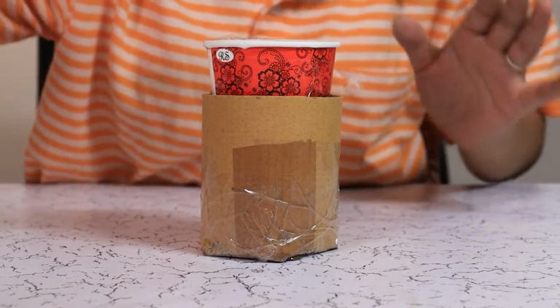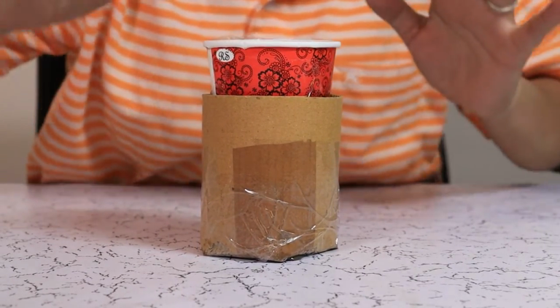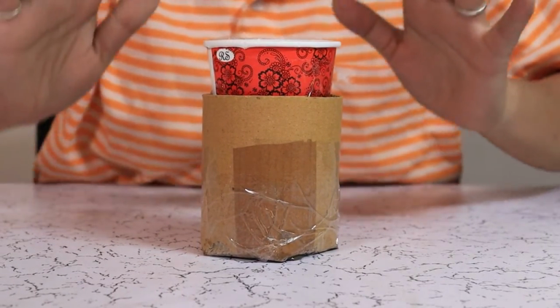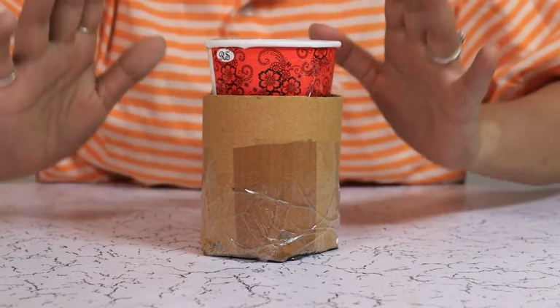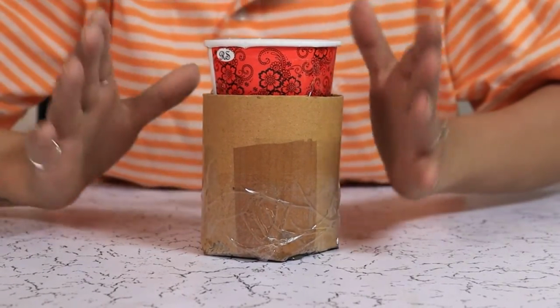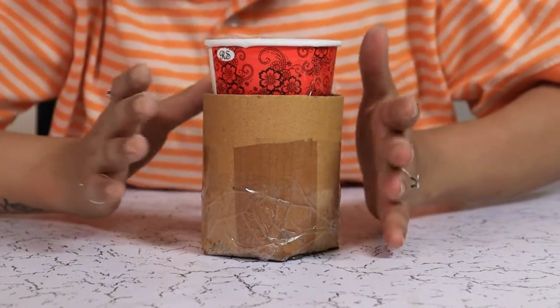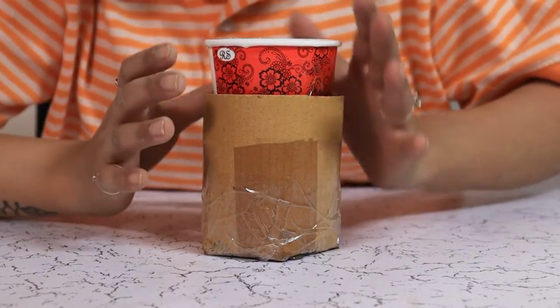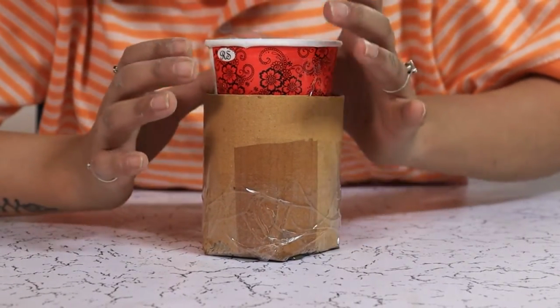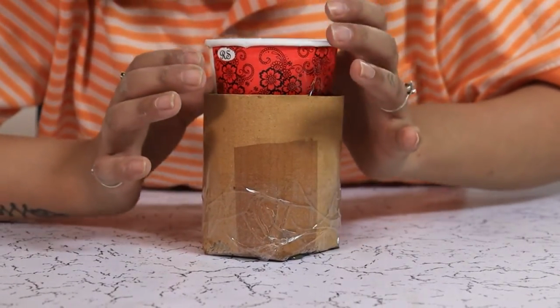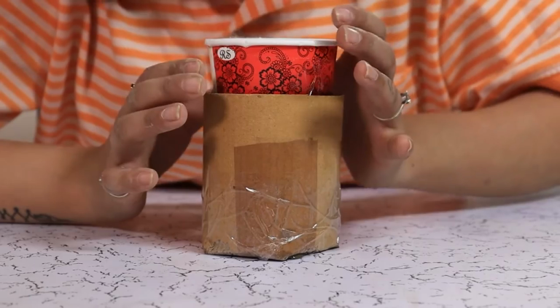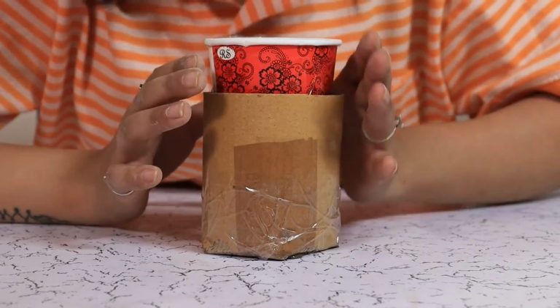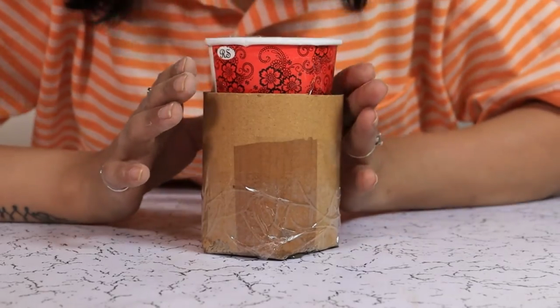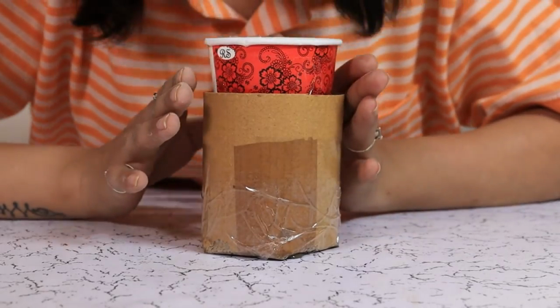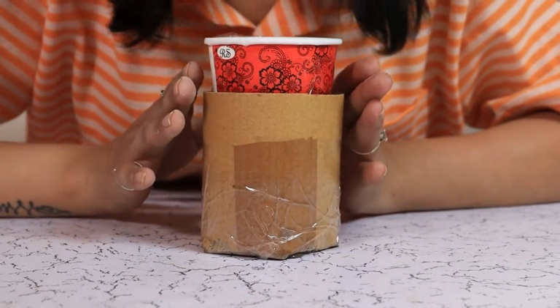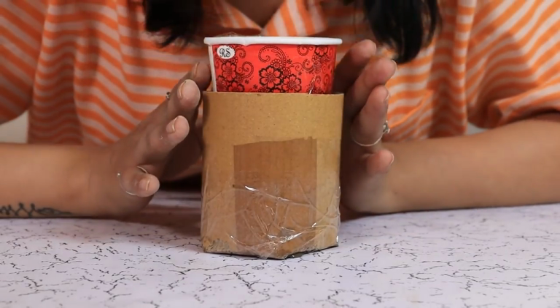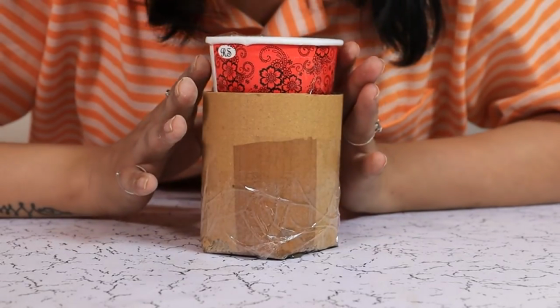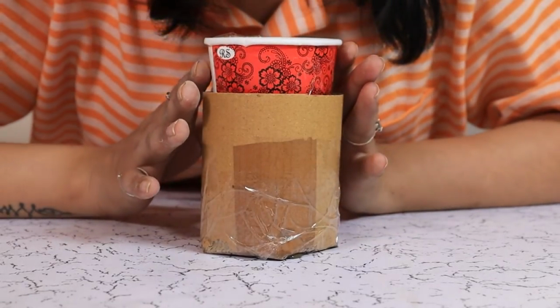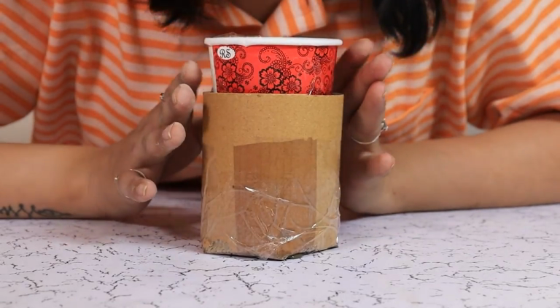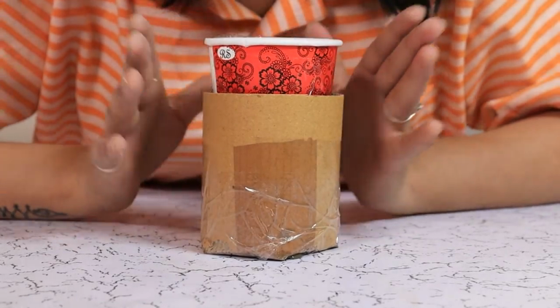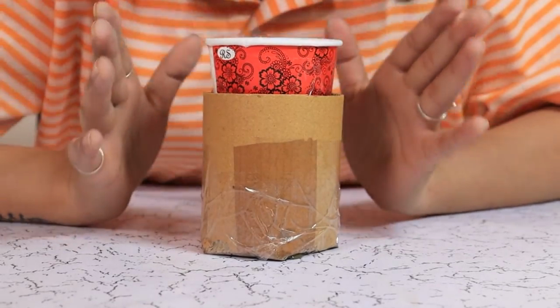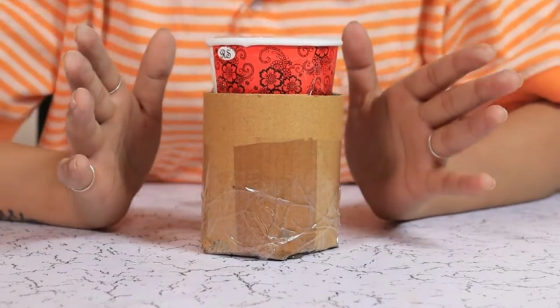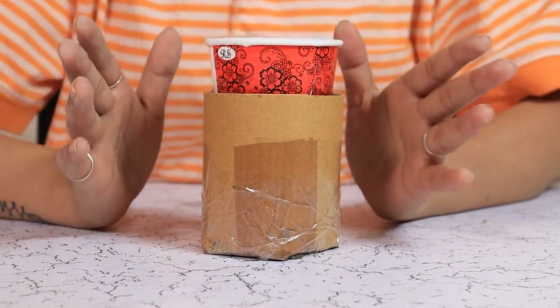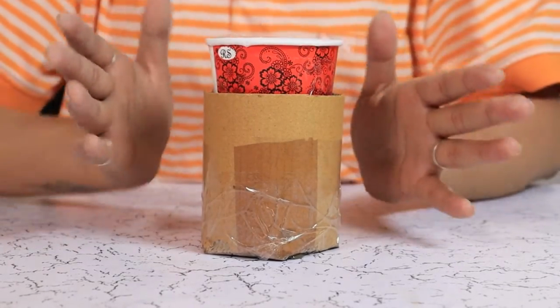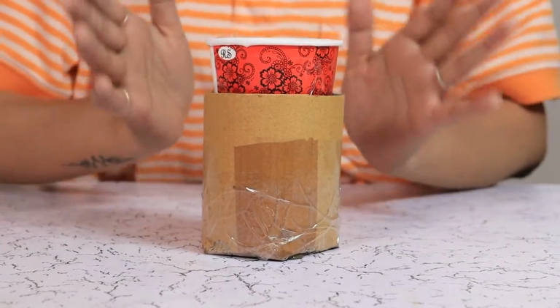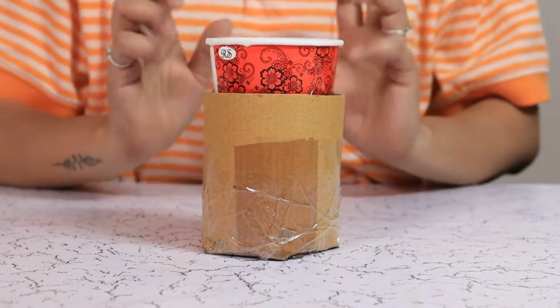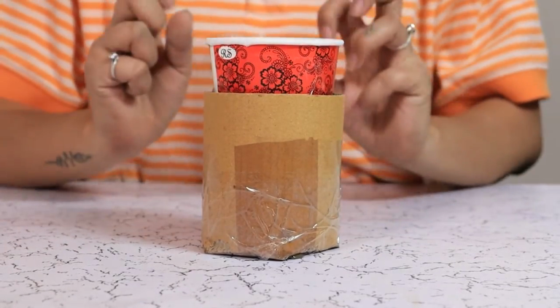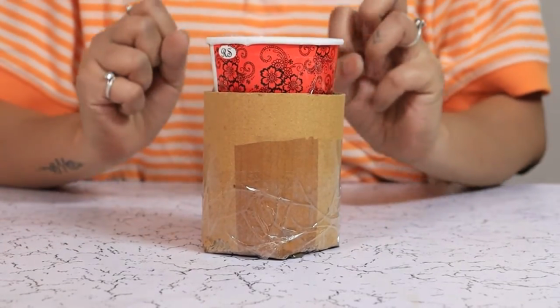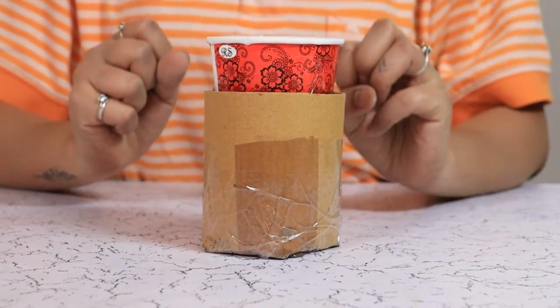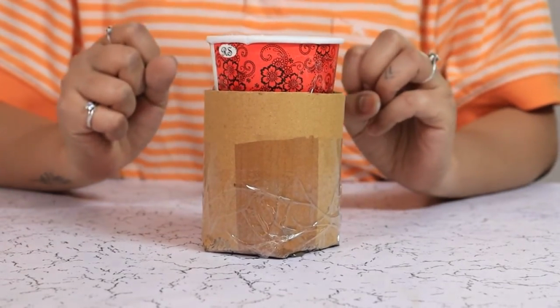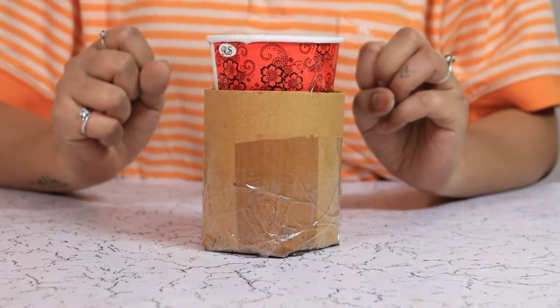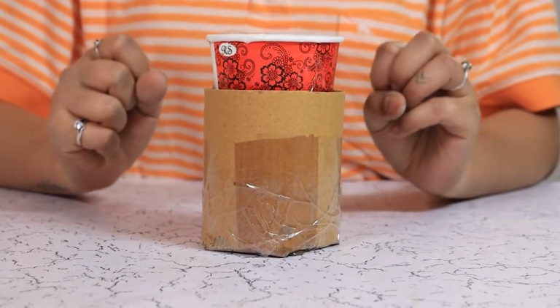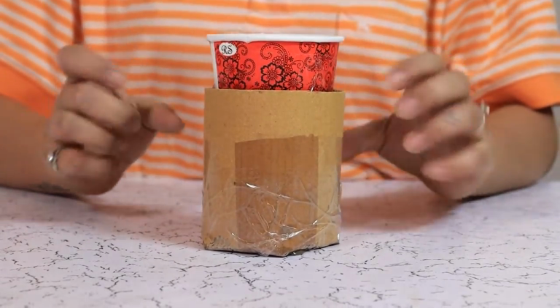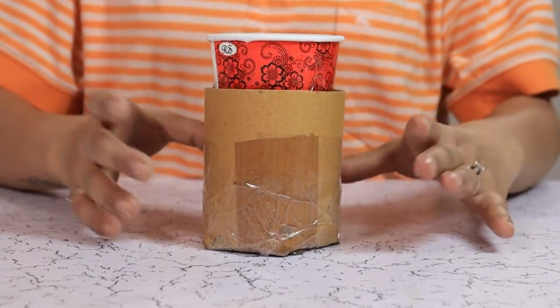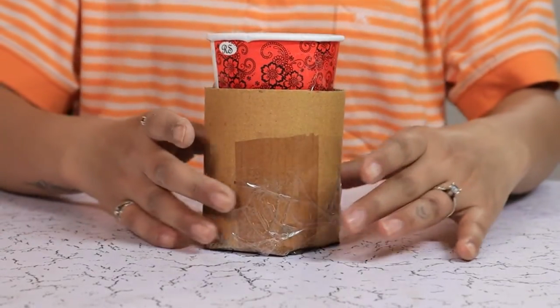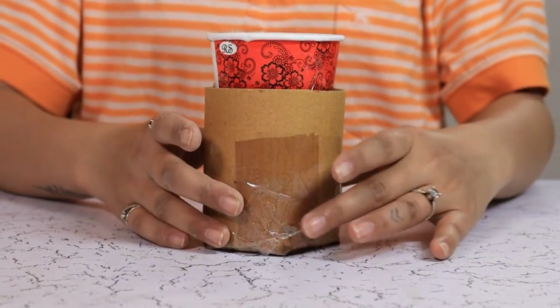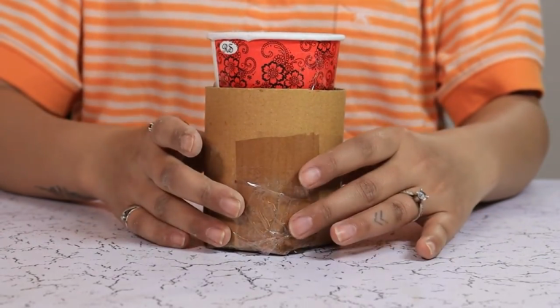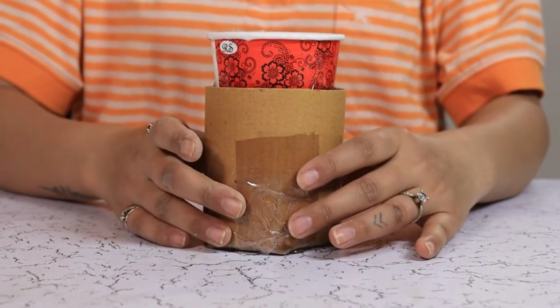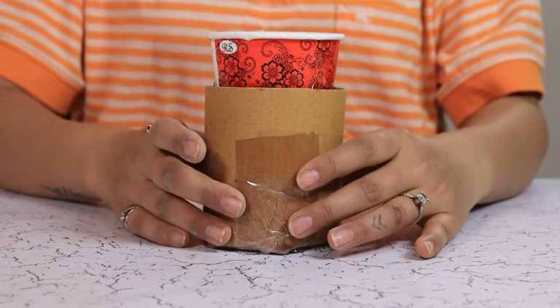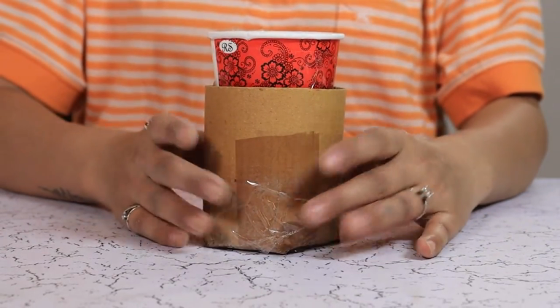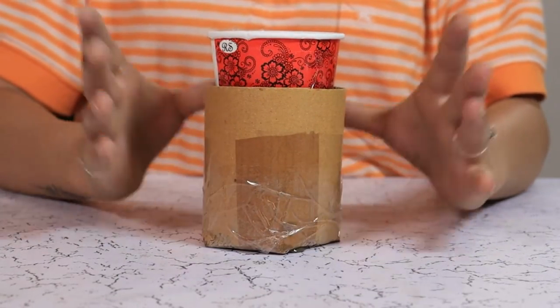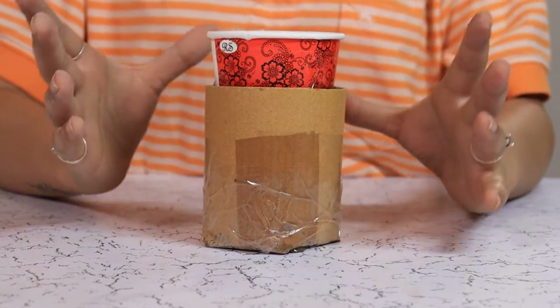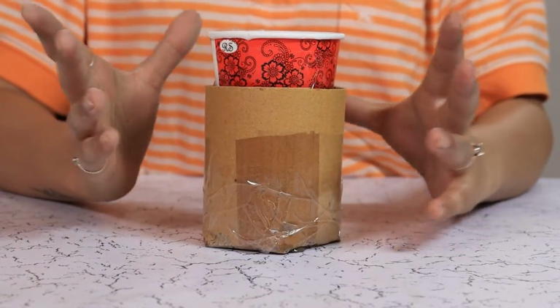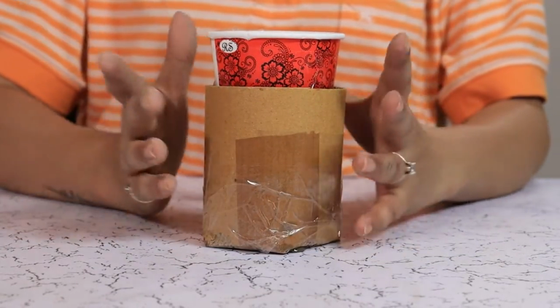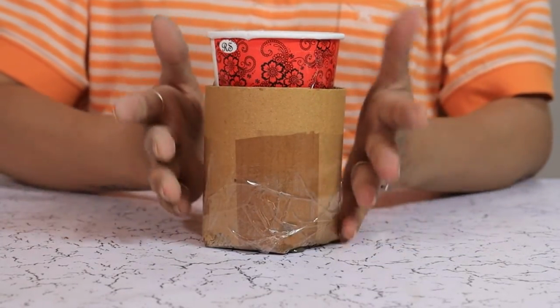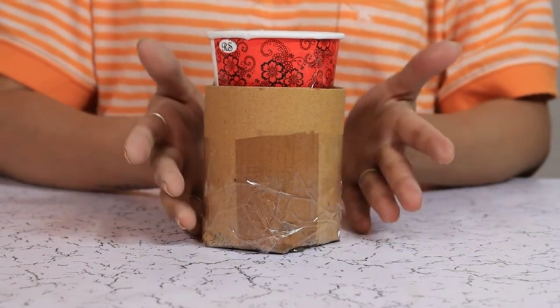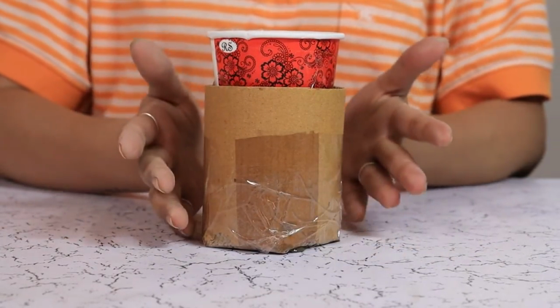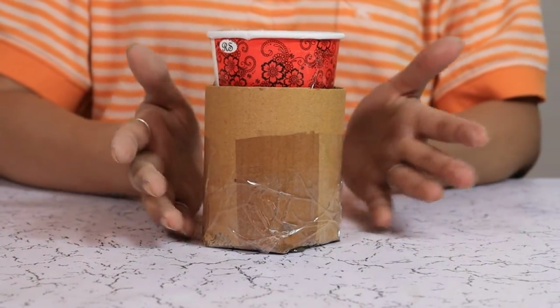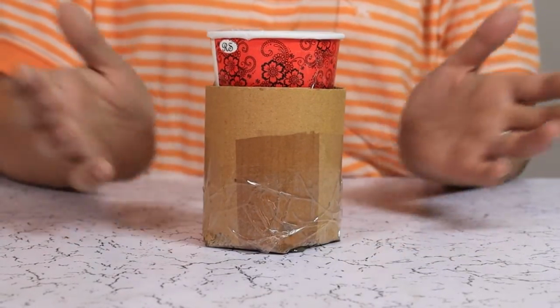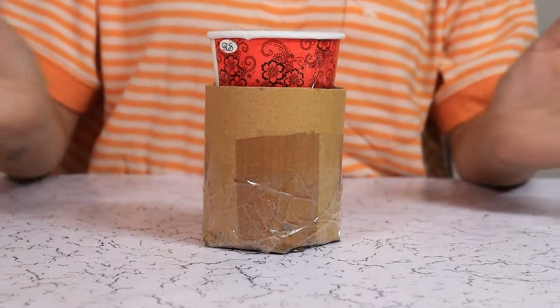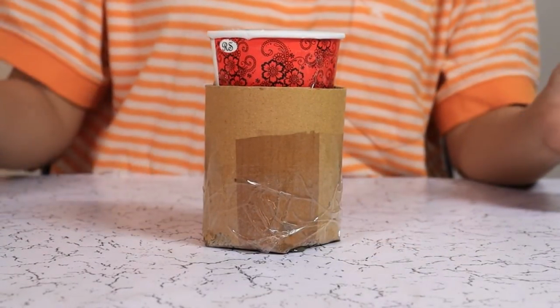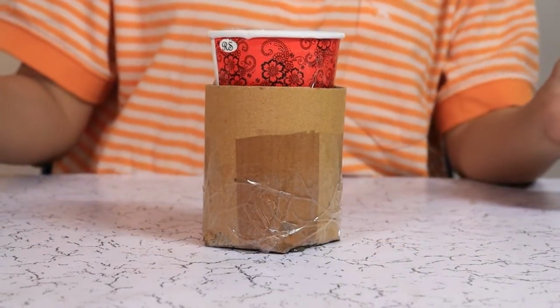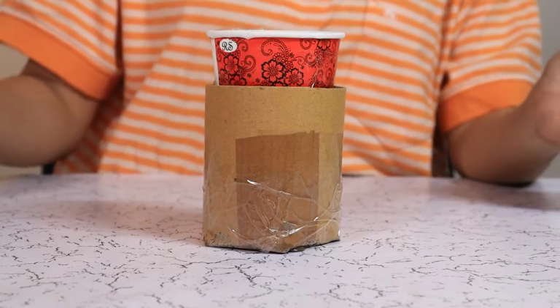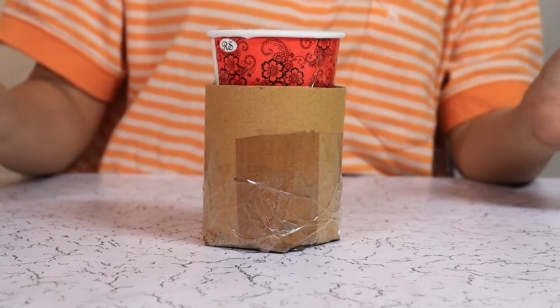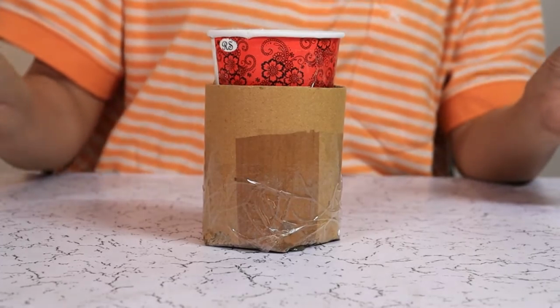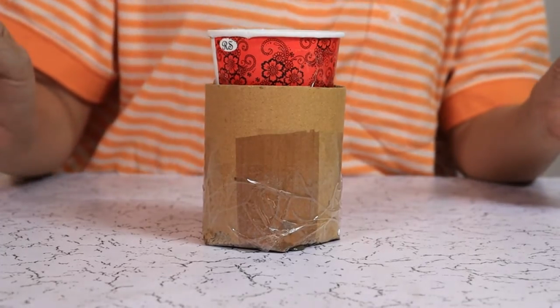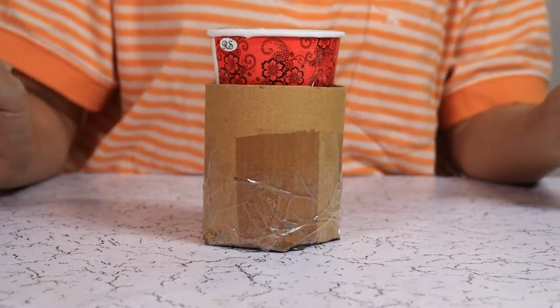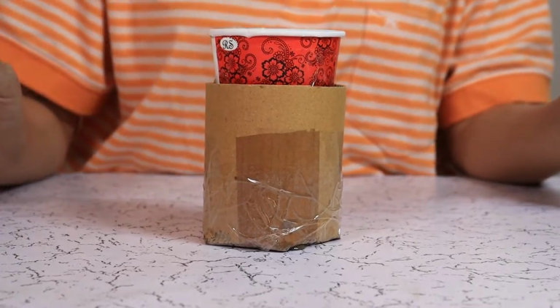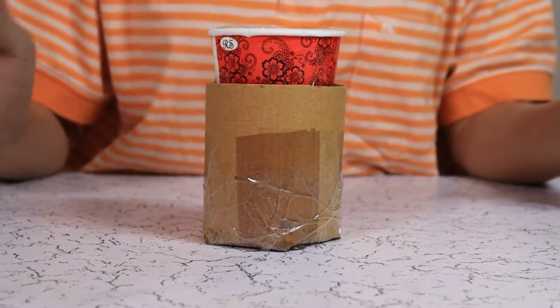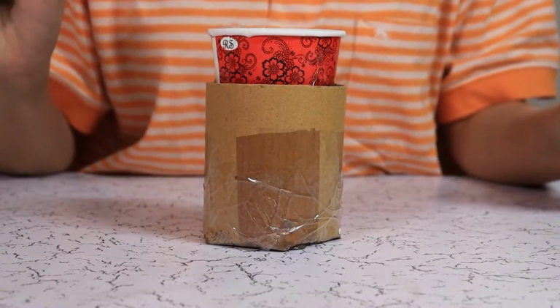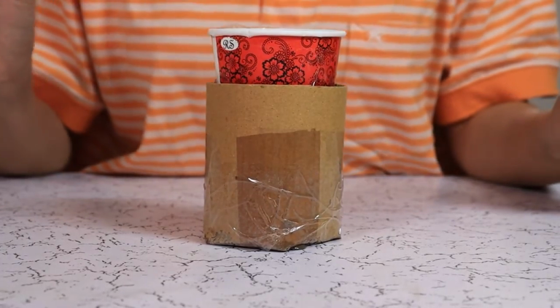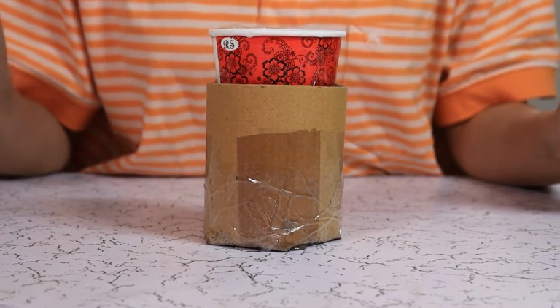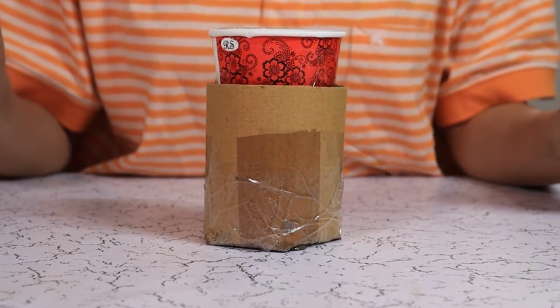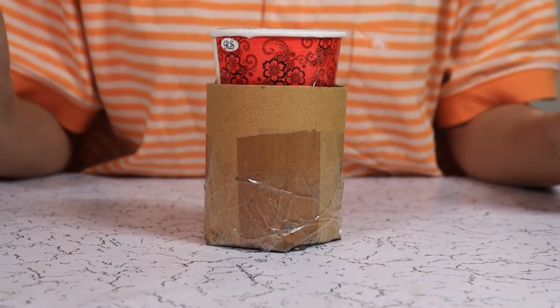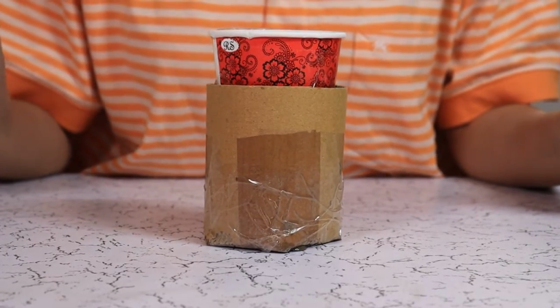So it looks all set. Now we are going to leave it for 24 hours and then we are going to peel it off and see how it turns out.